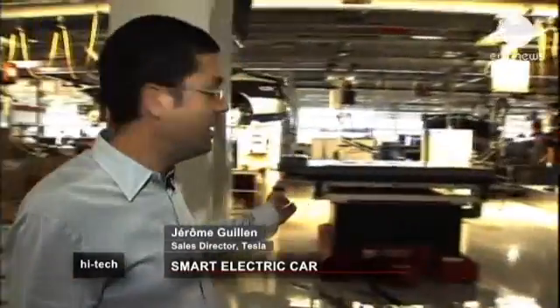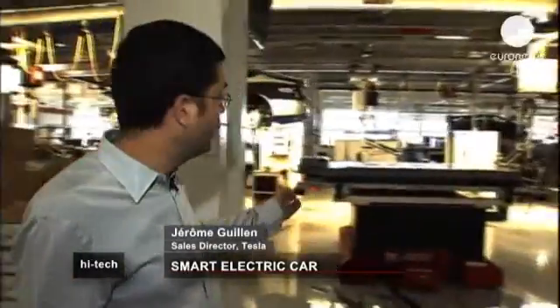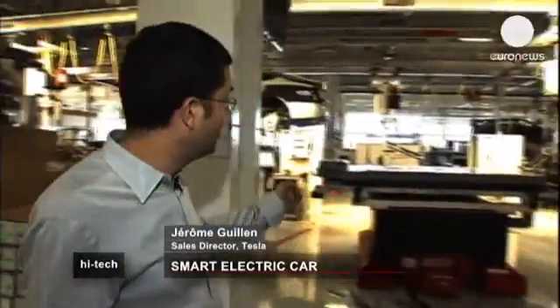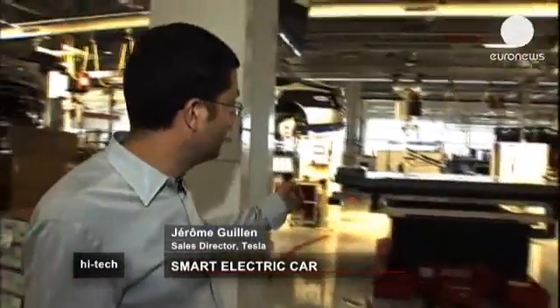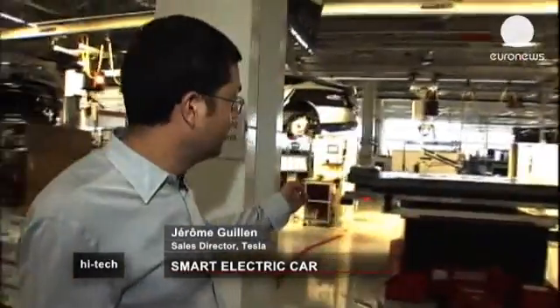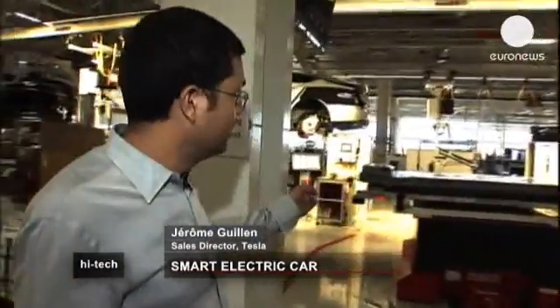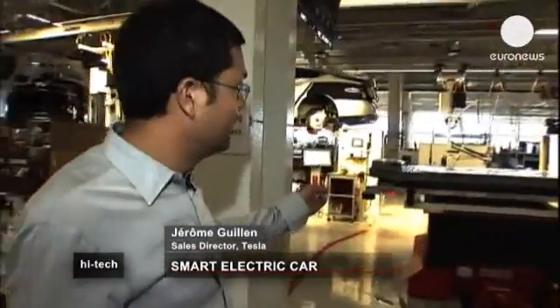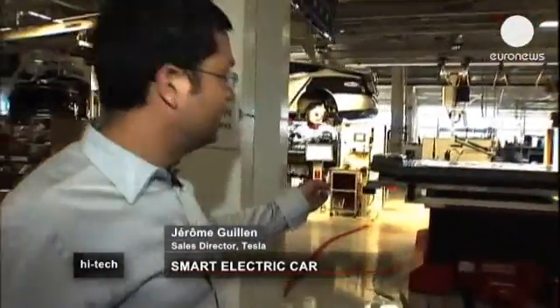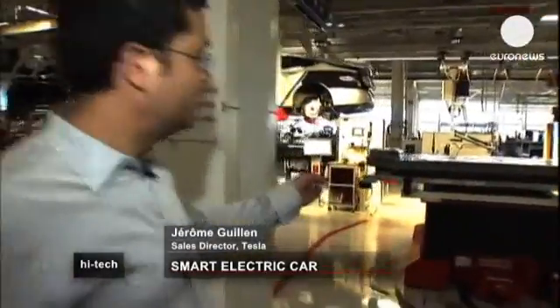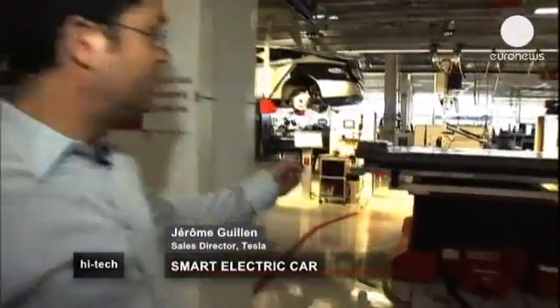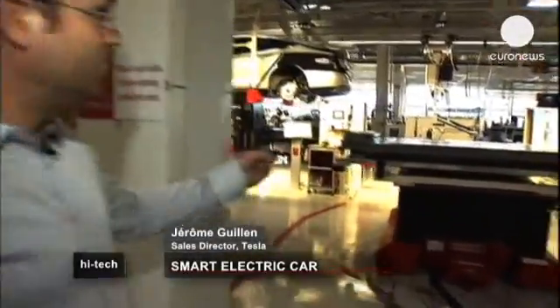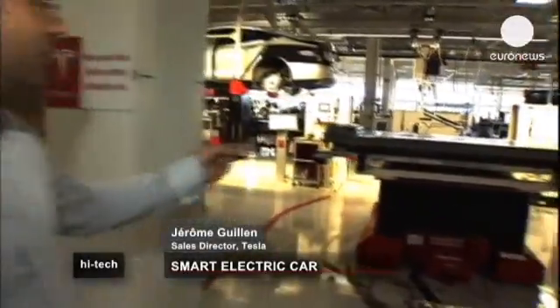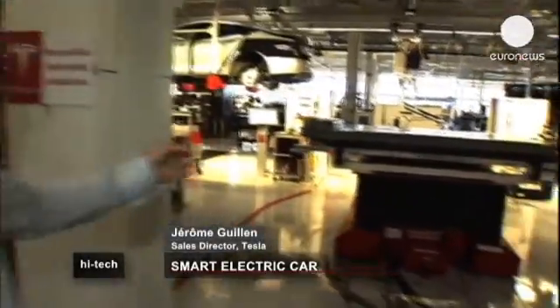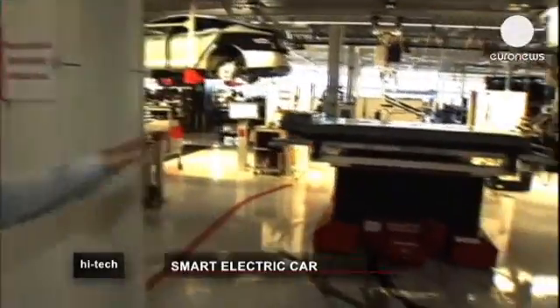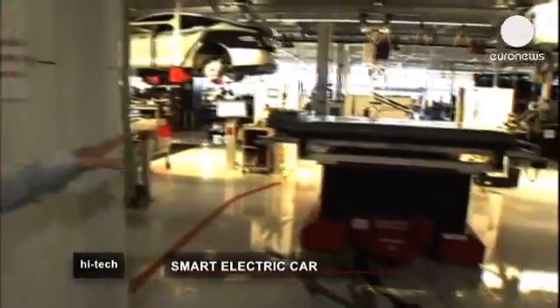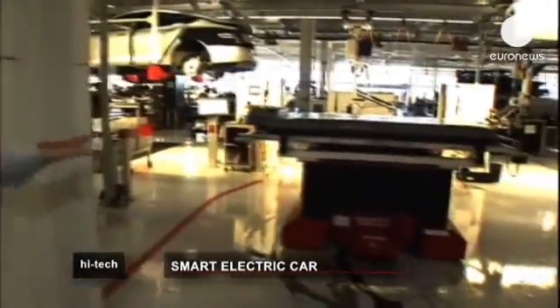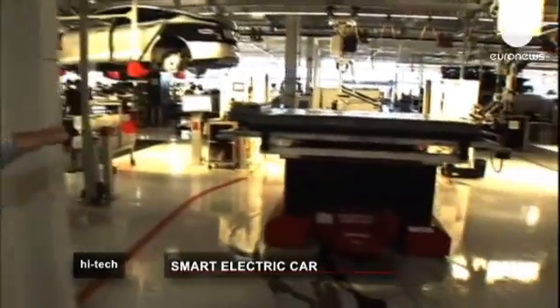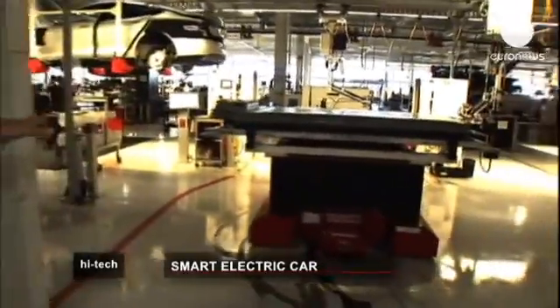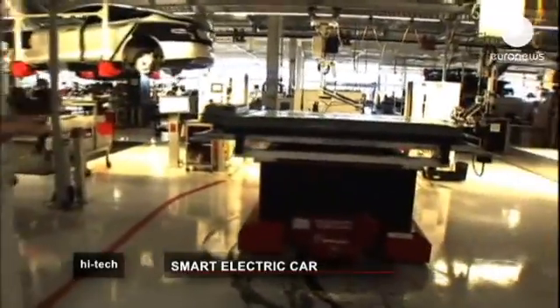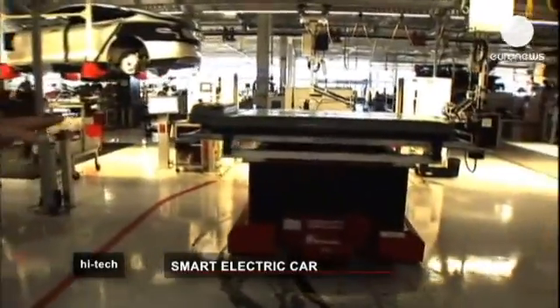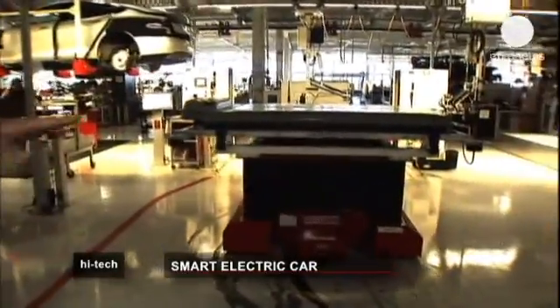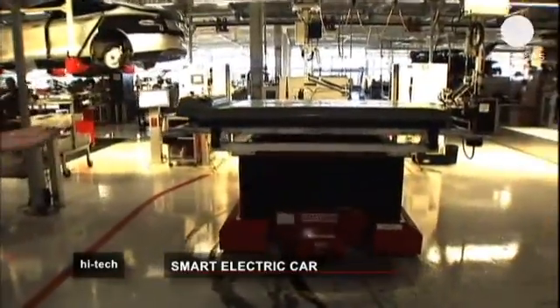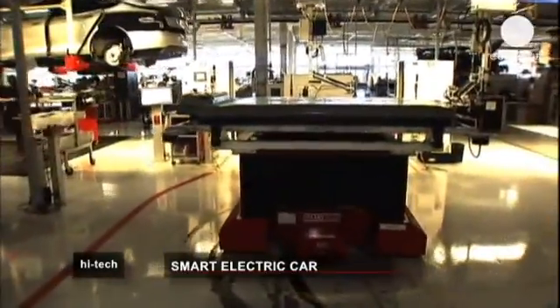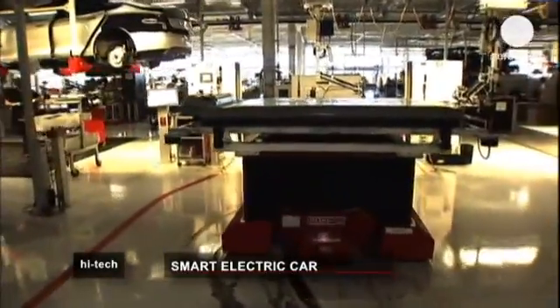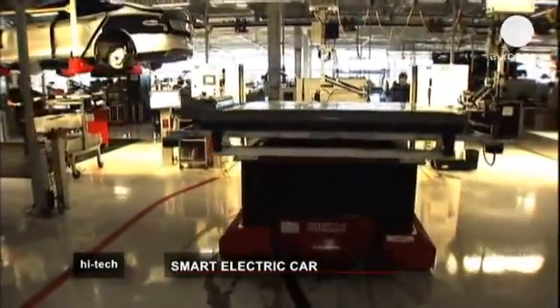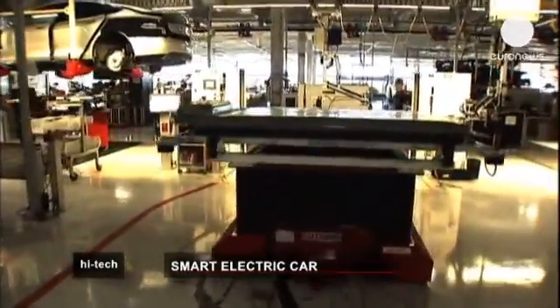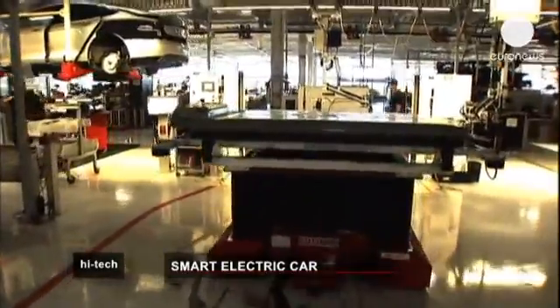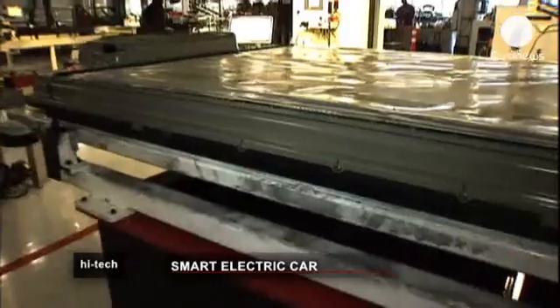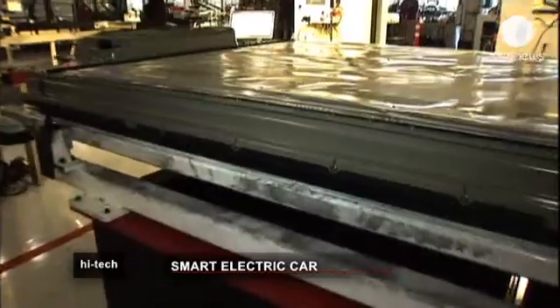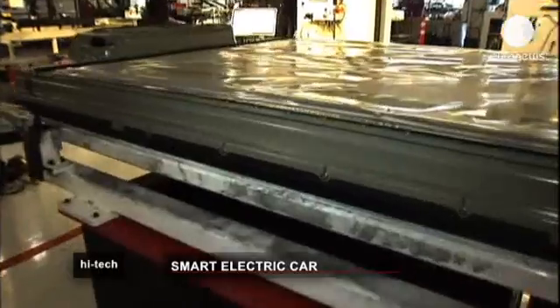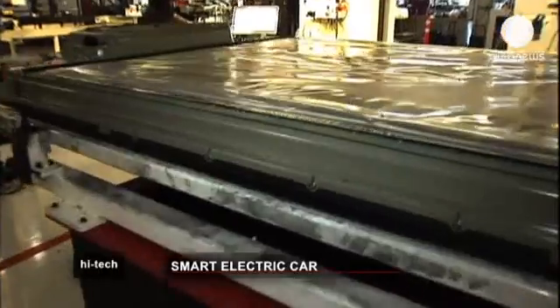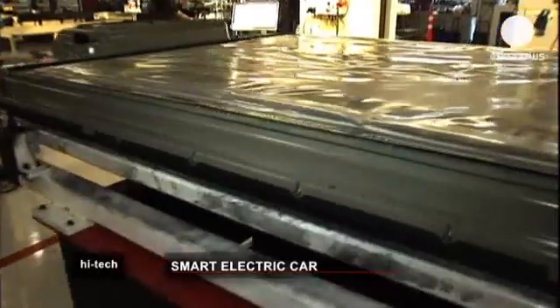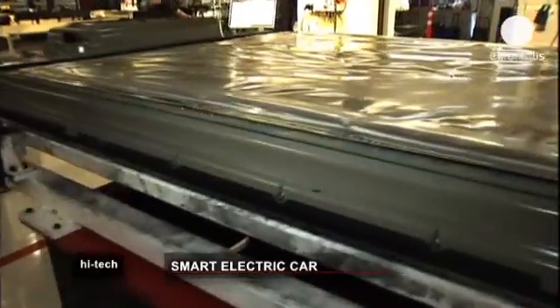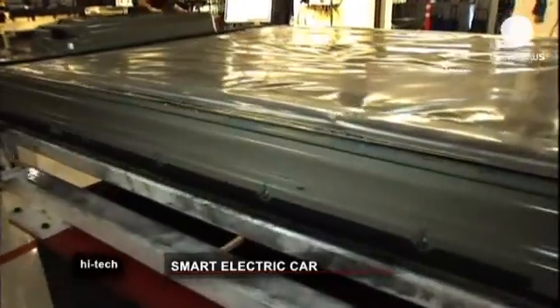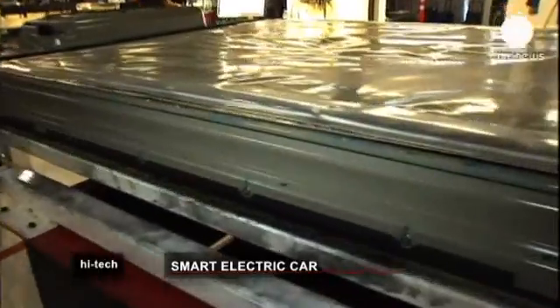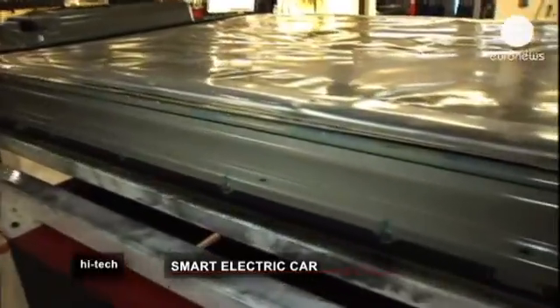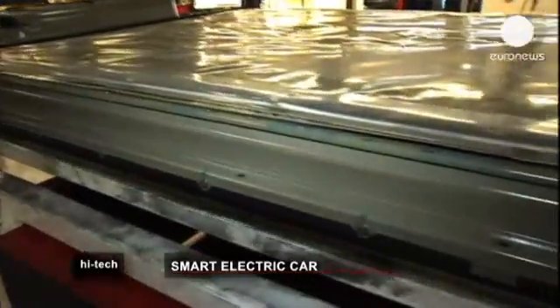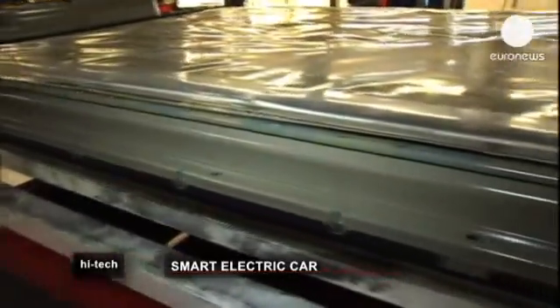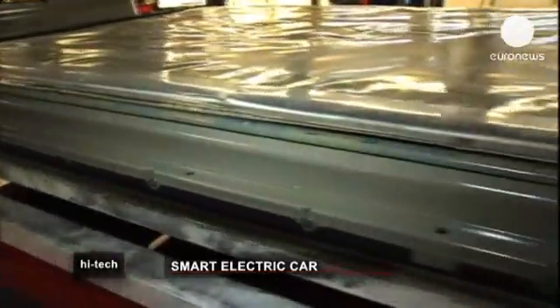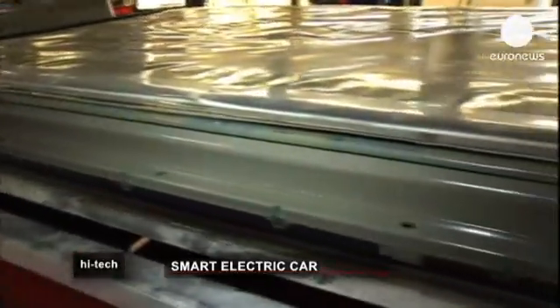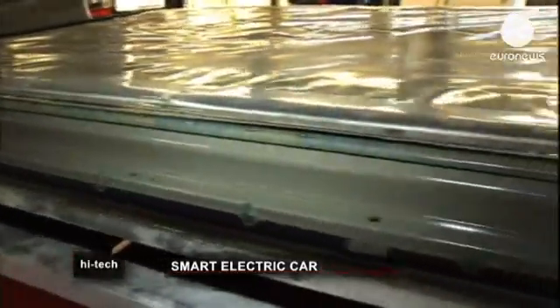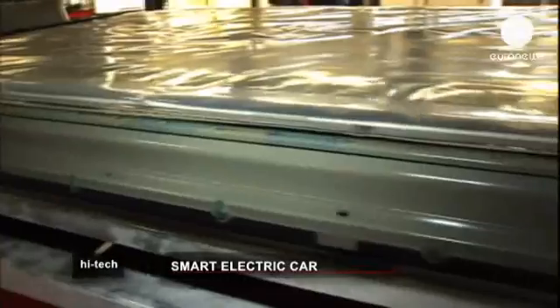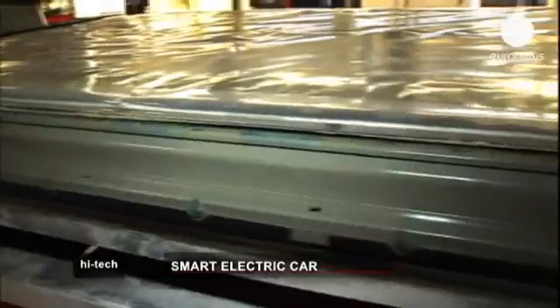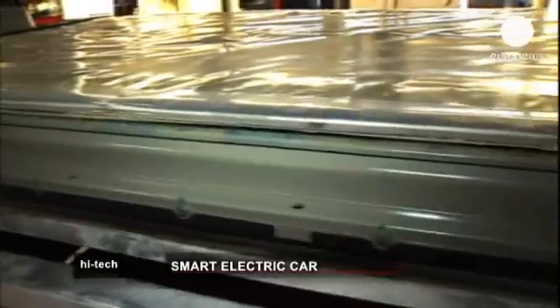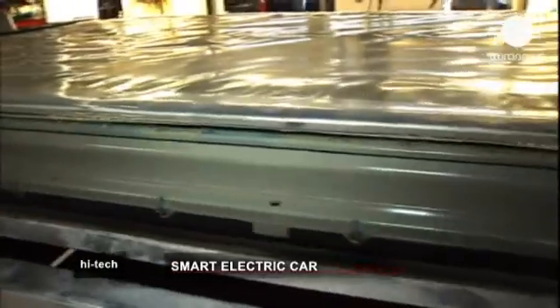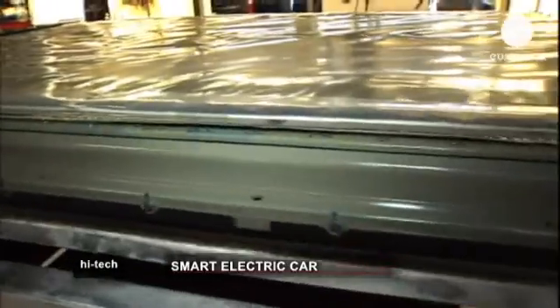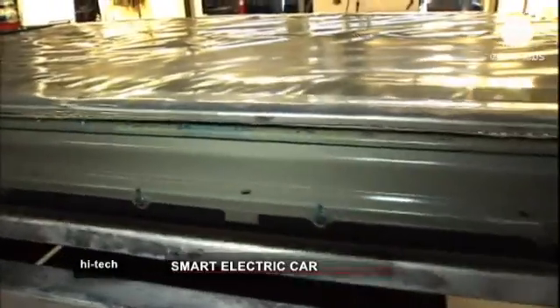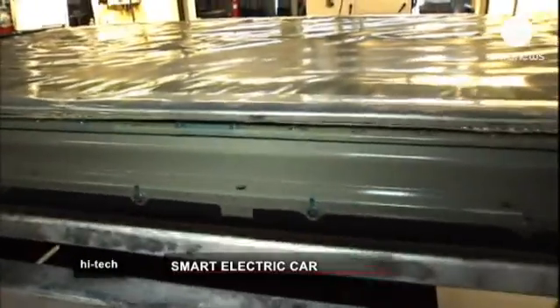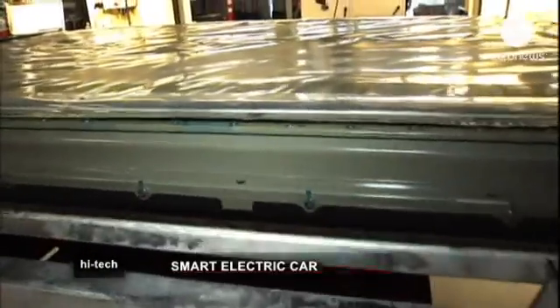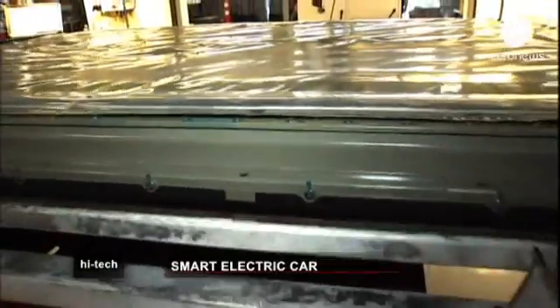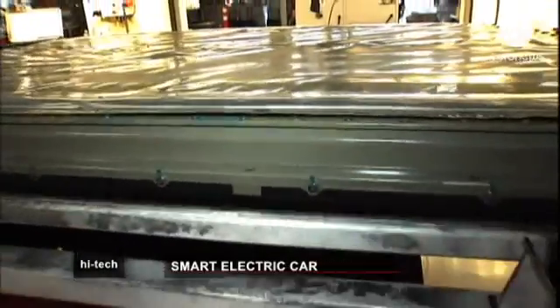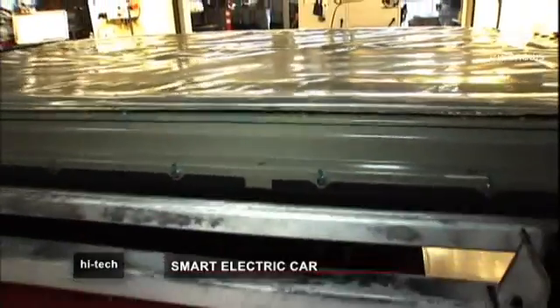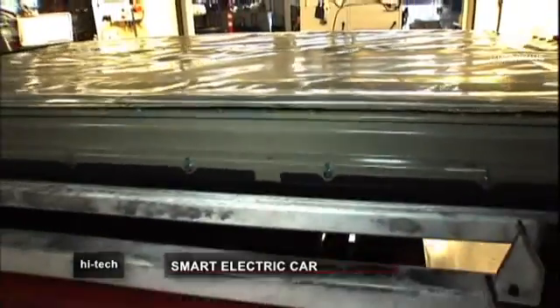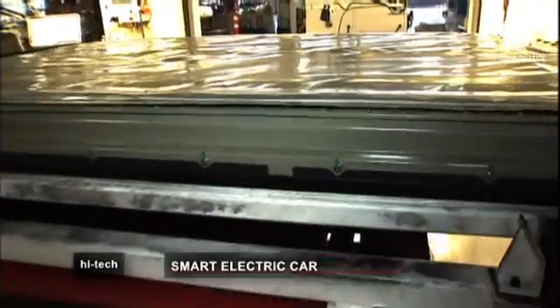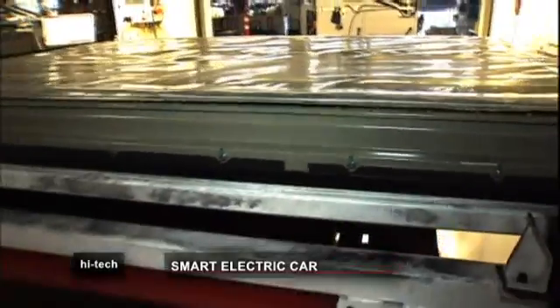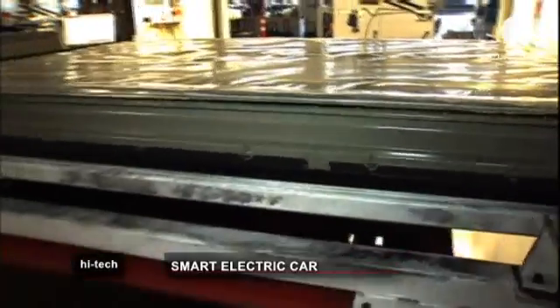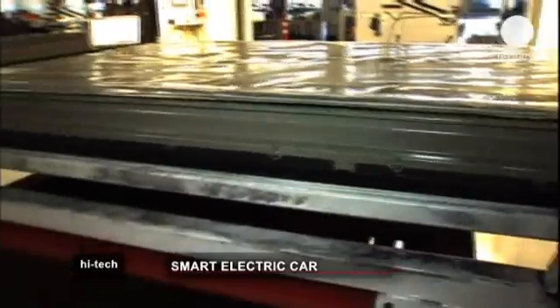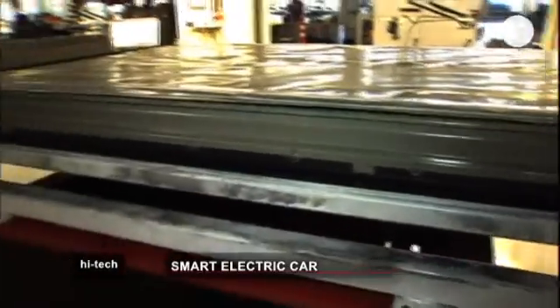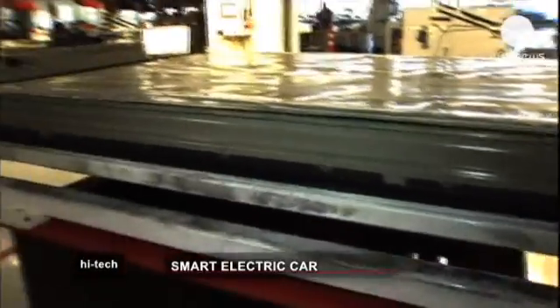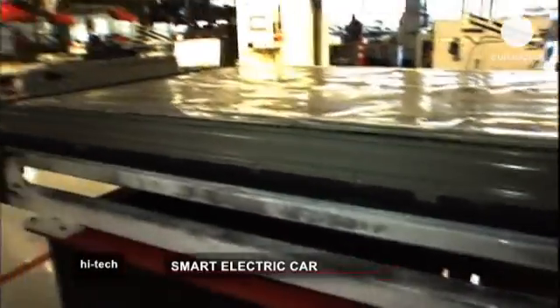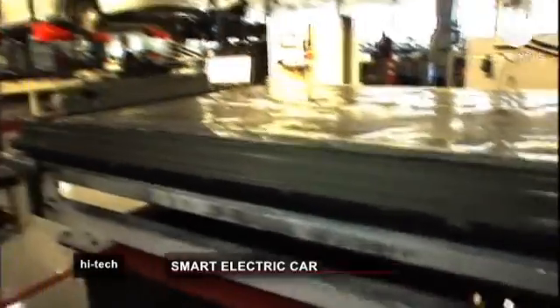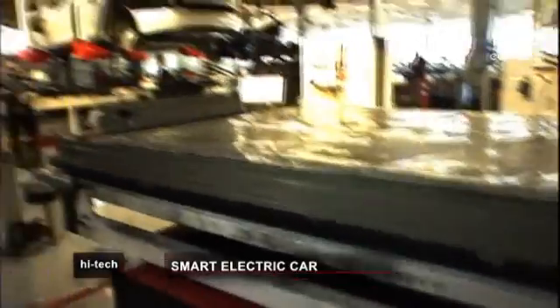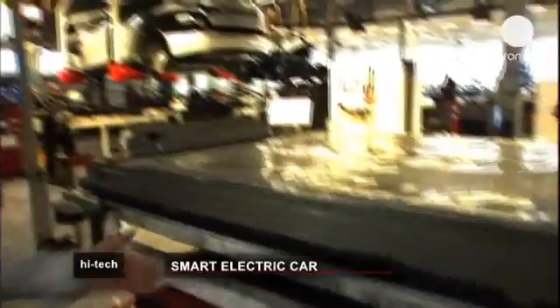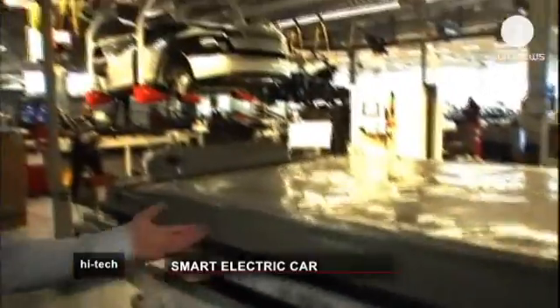This is the battery, which is located right beneath the floorboard. It's part of the car itself and is entirely made of aluminum, so it's very light.